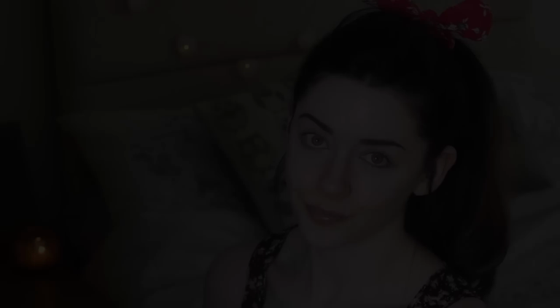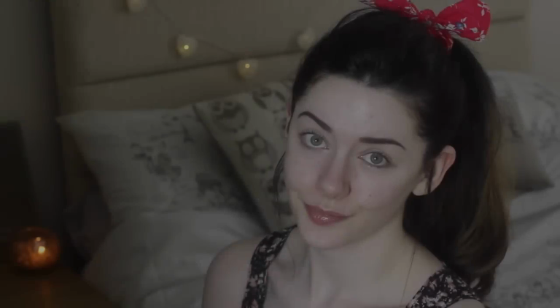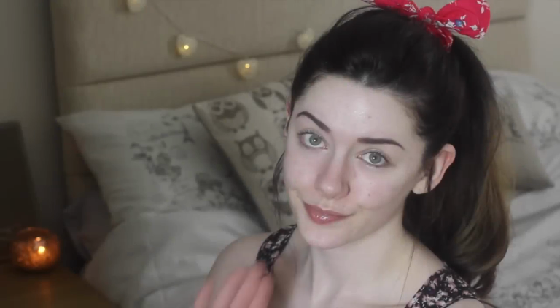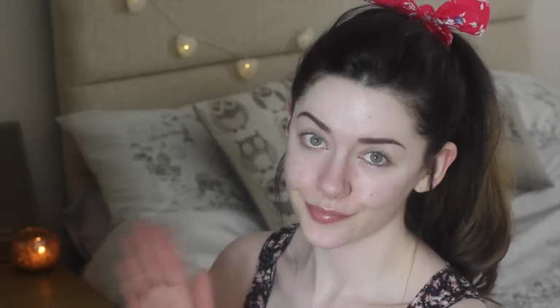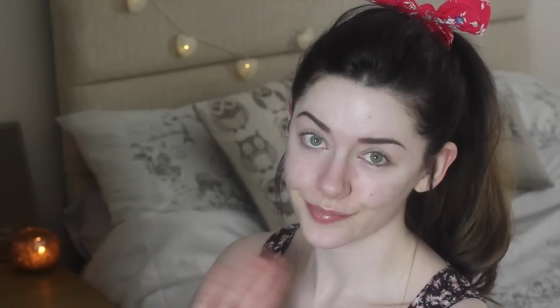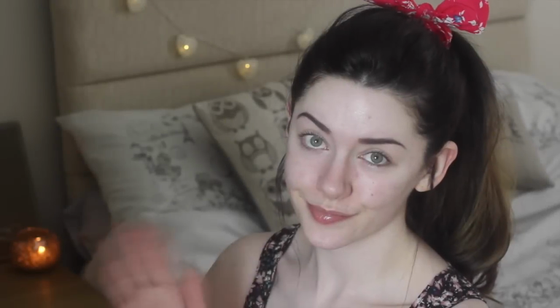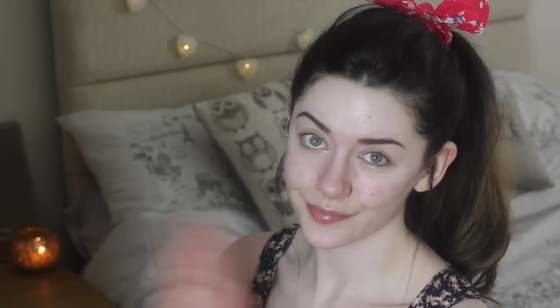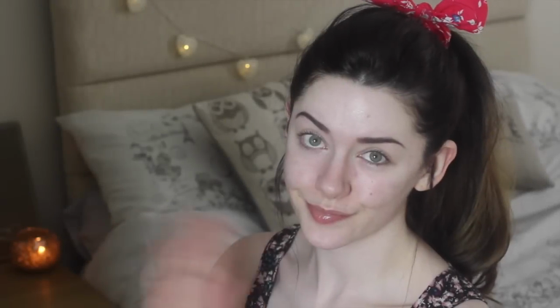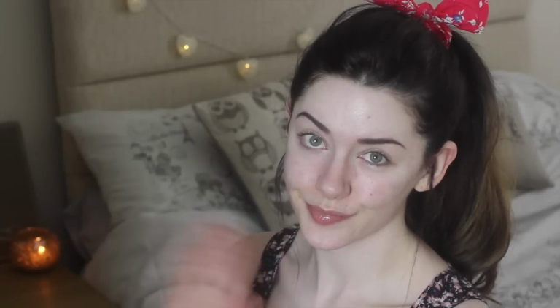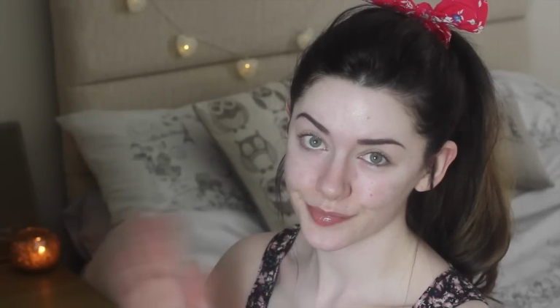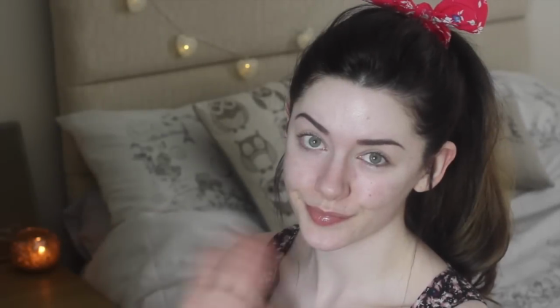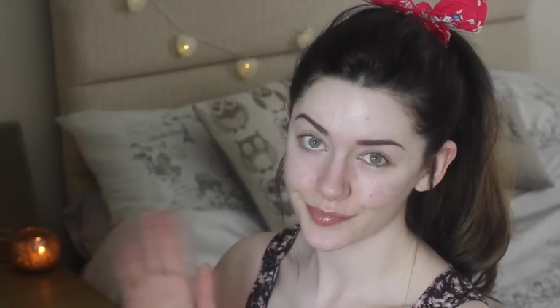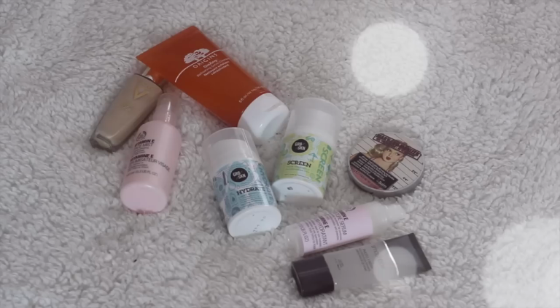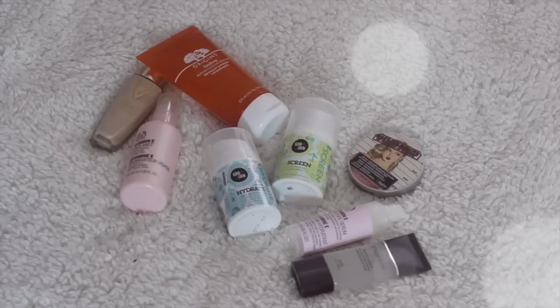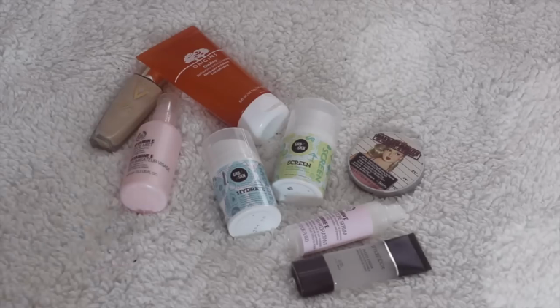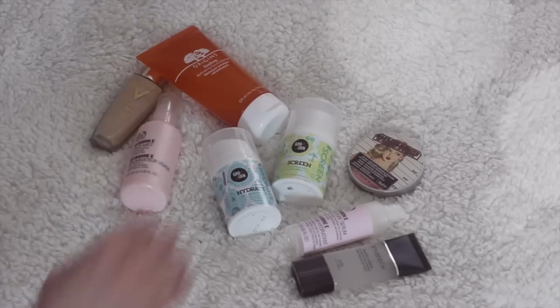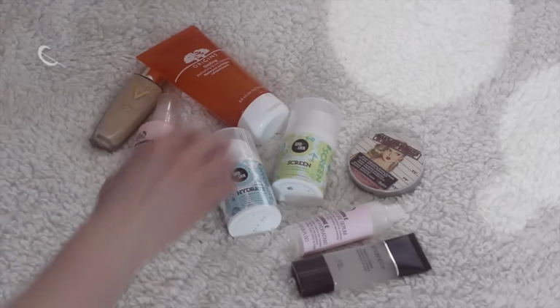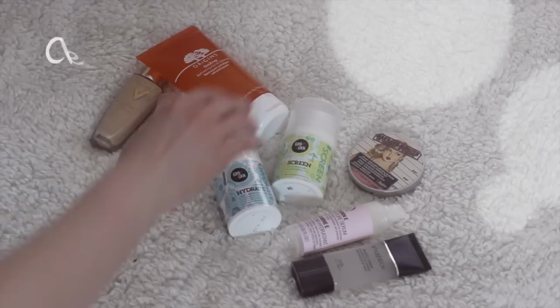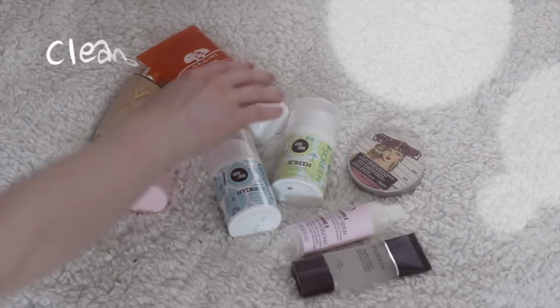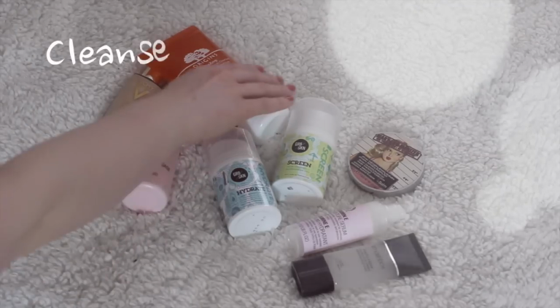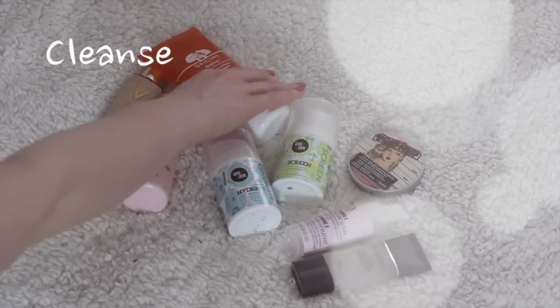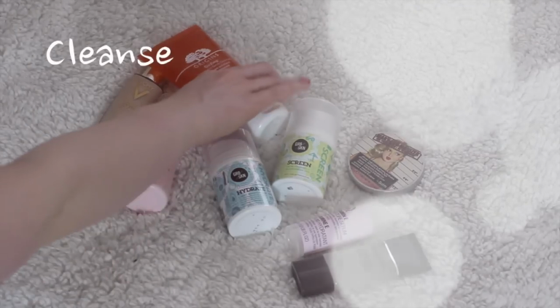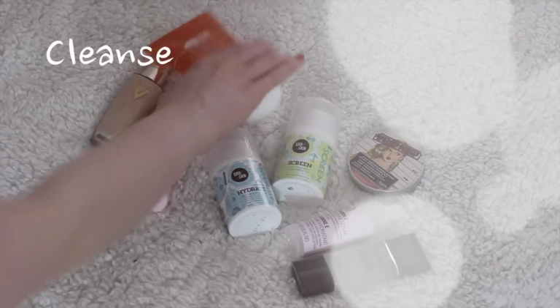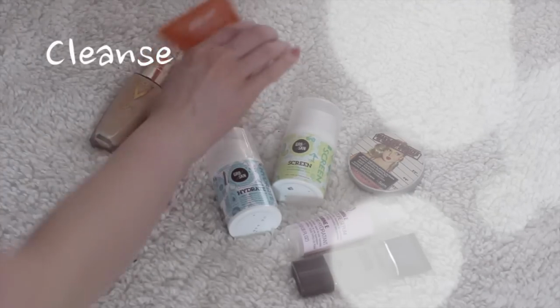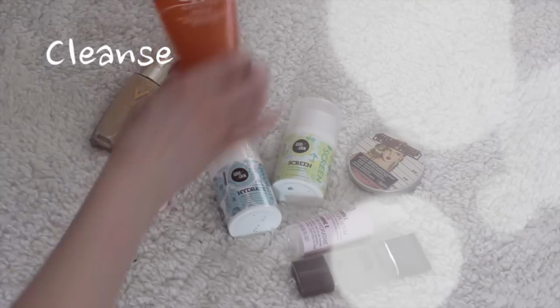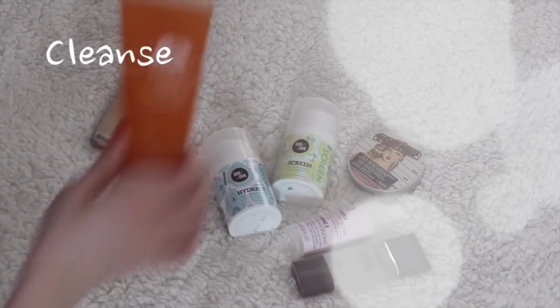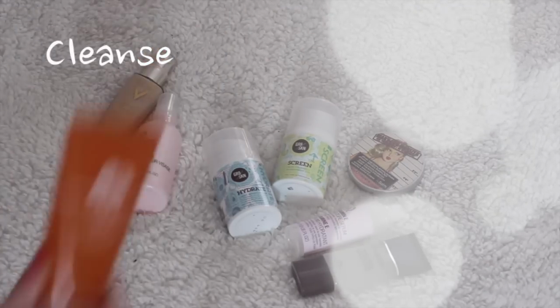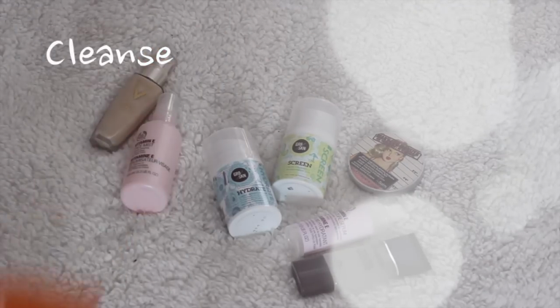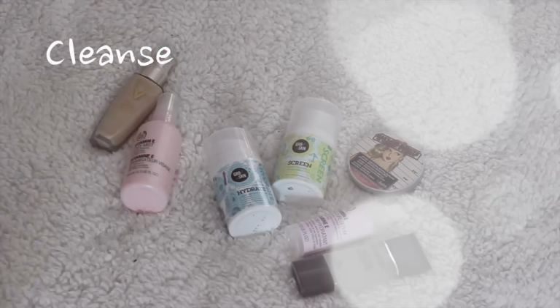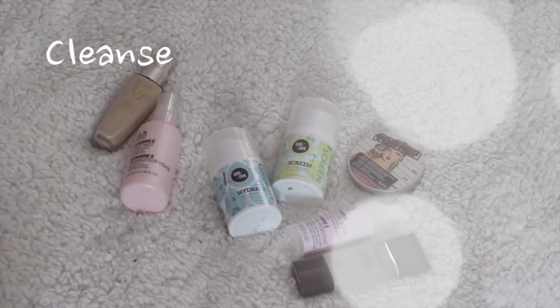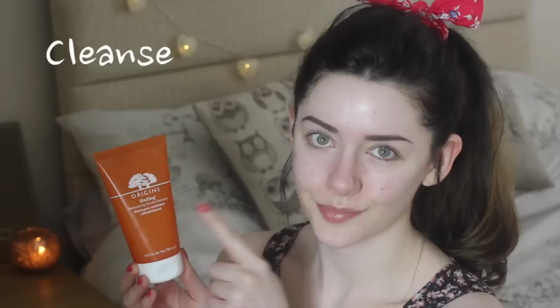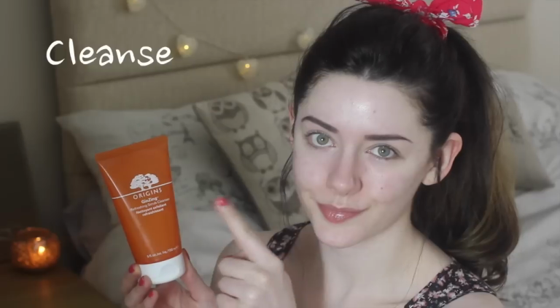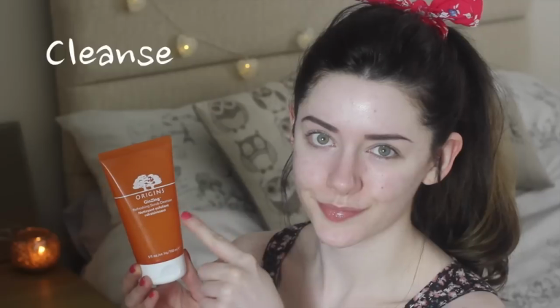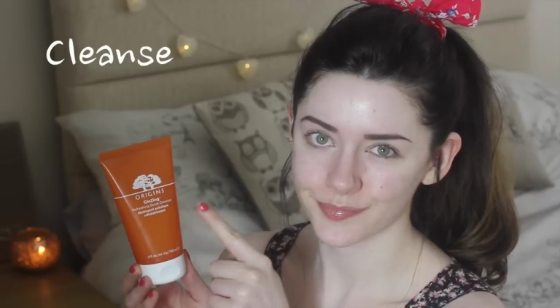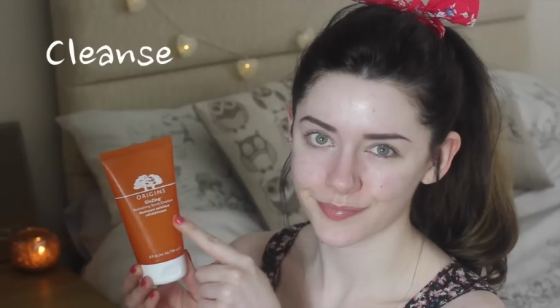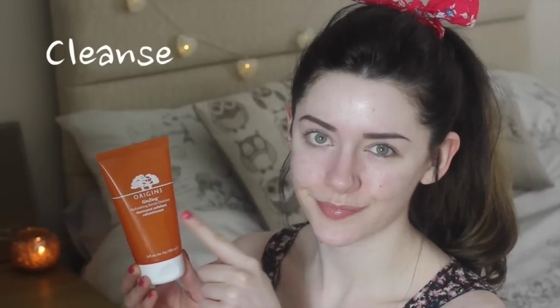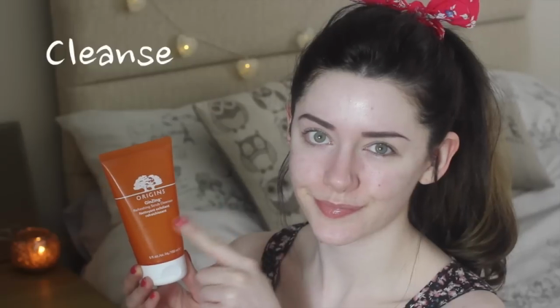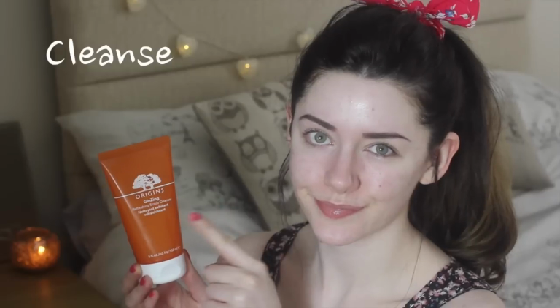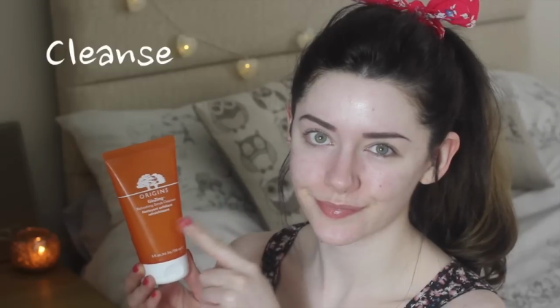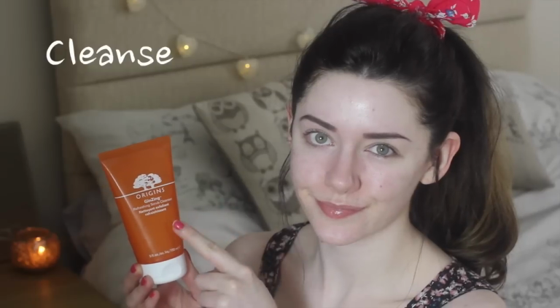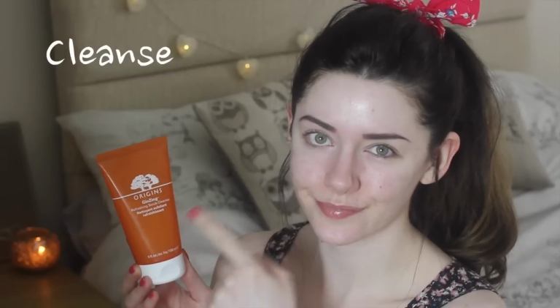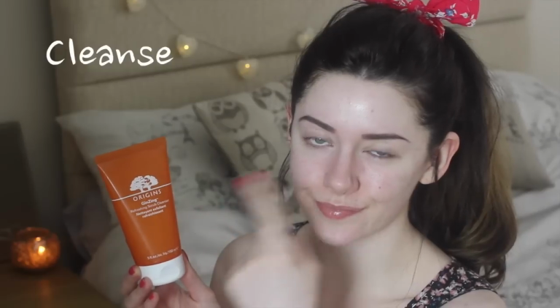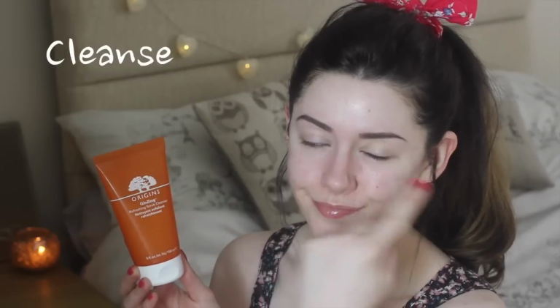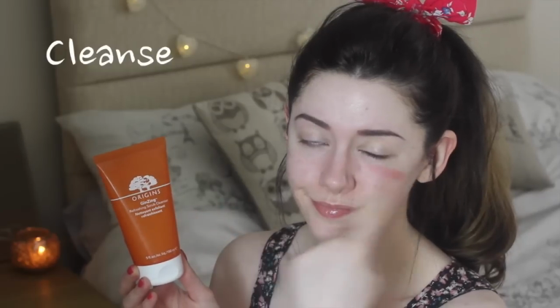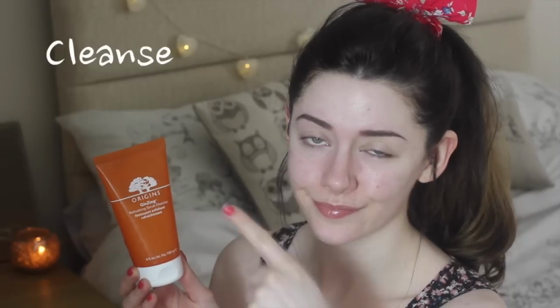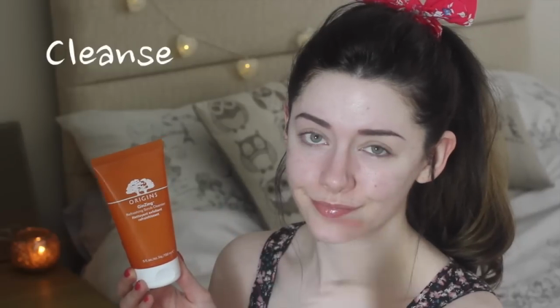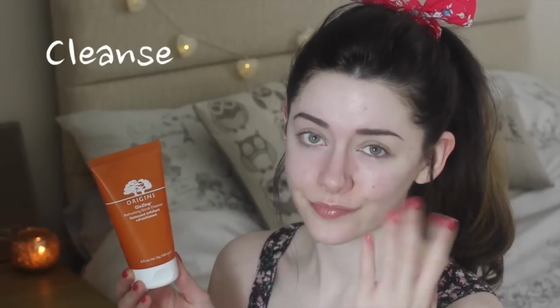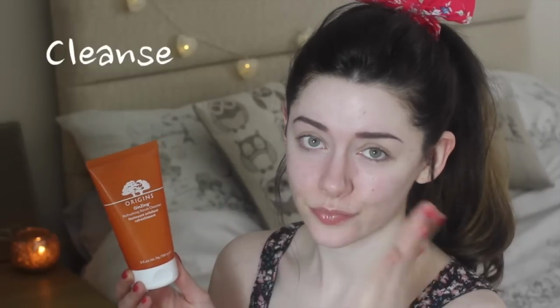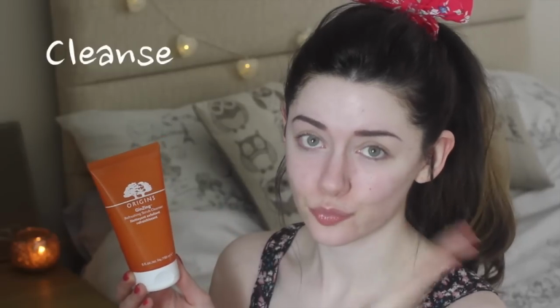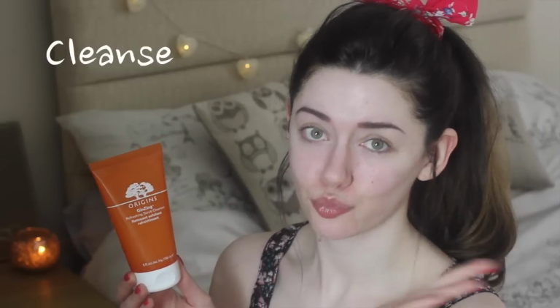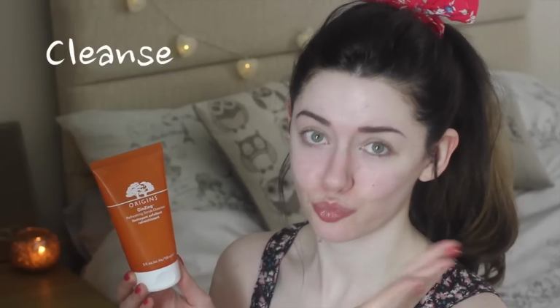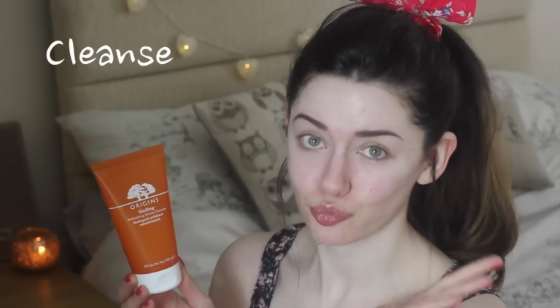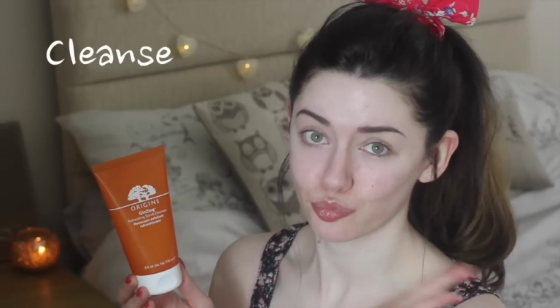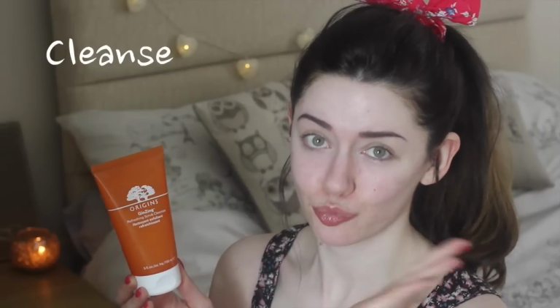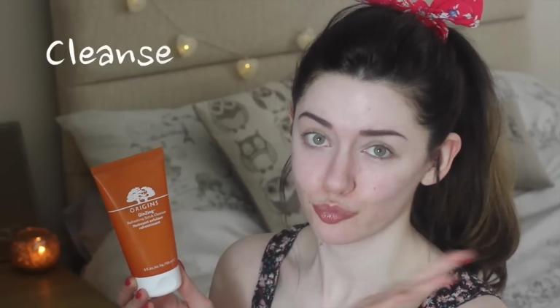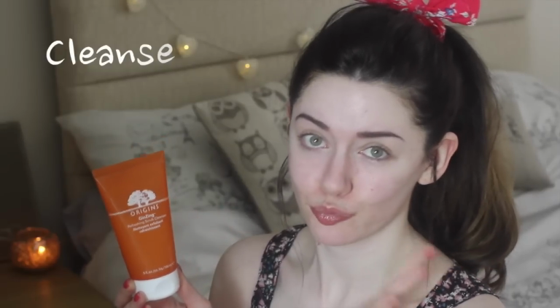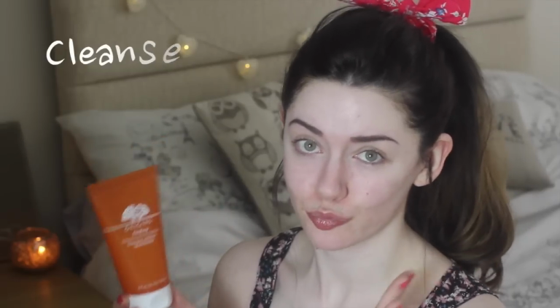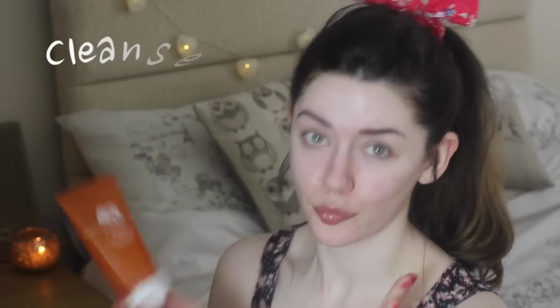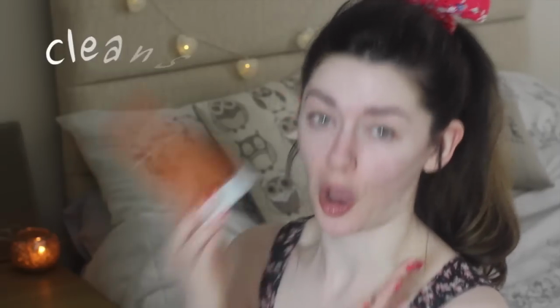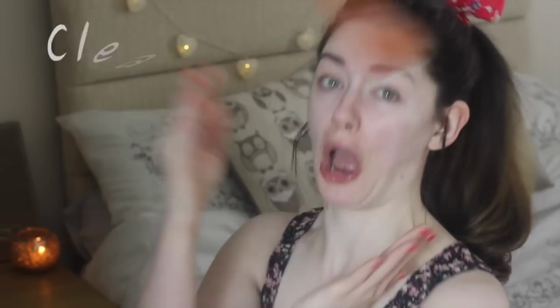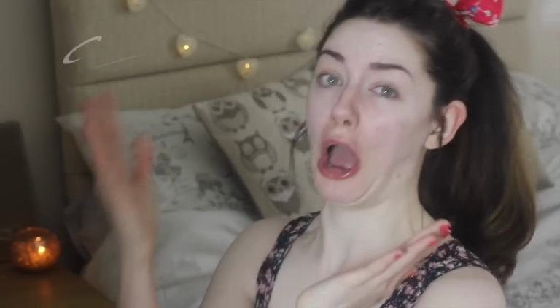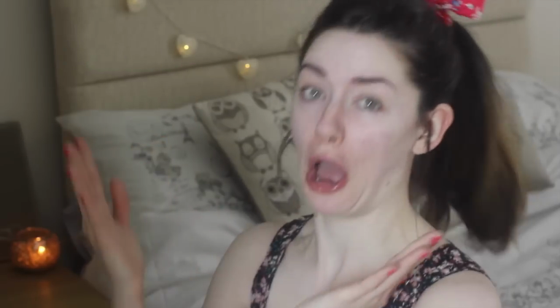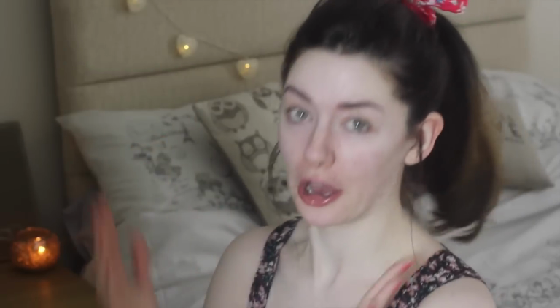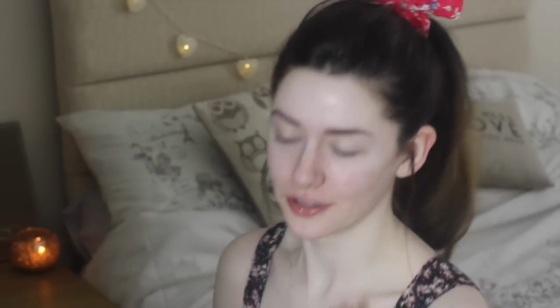Hello! So the first thing you want to do is cleanse your skin. I'm loving the Origins ginseng one with all the oils and the coffee beans.